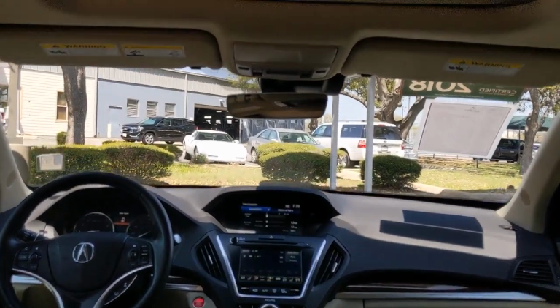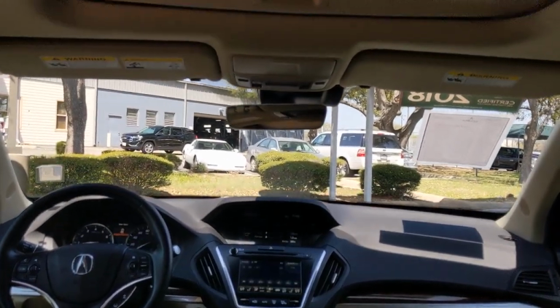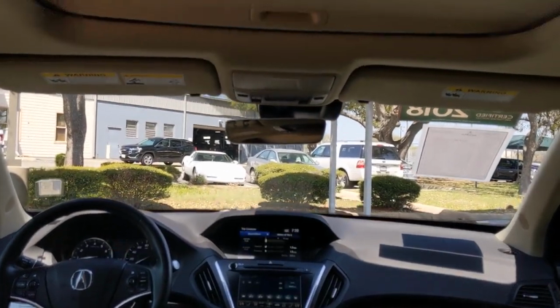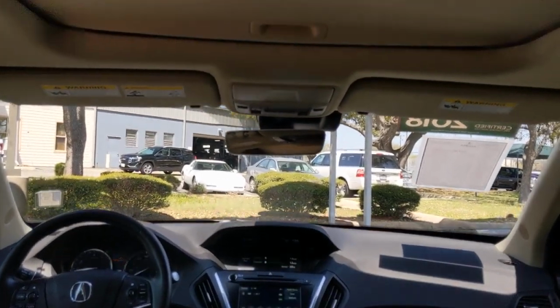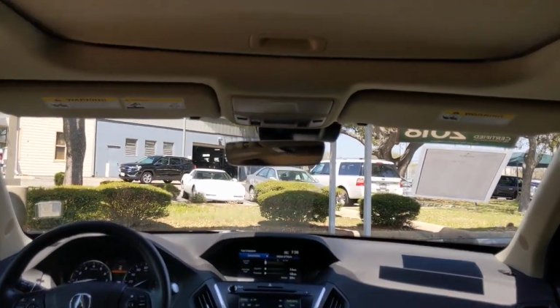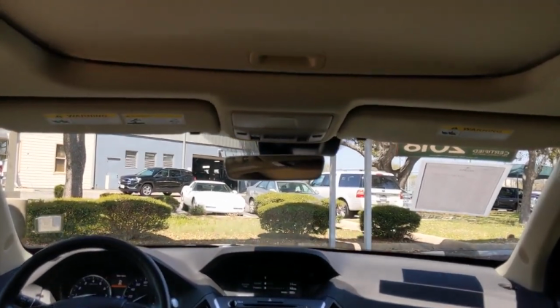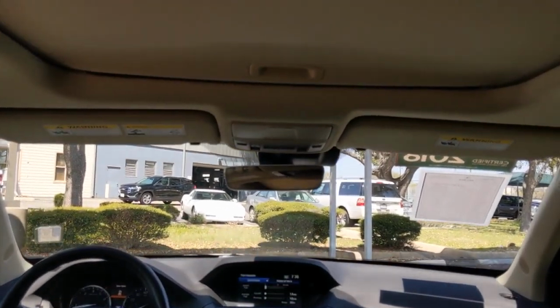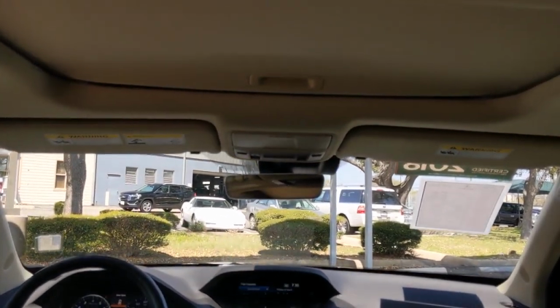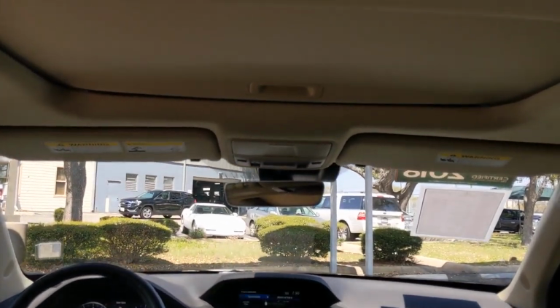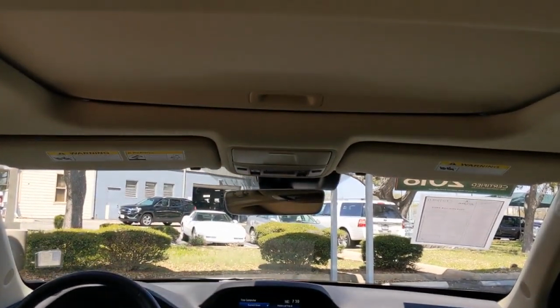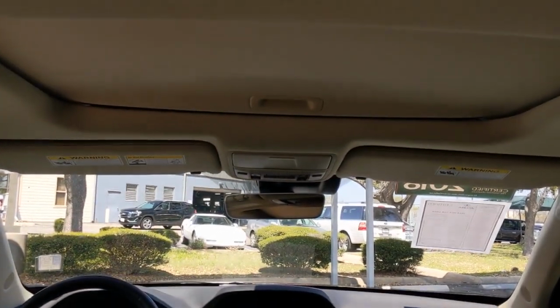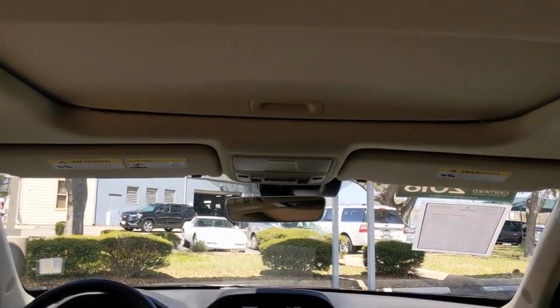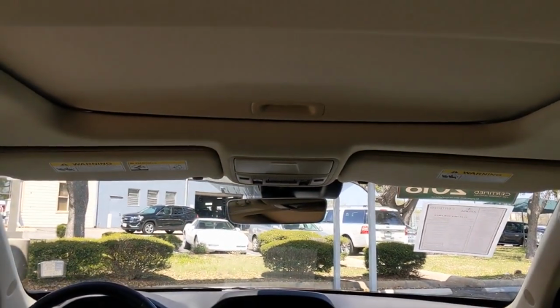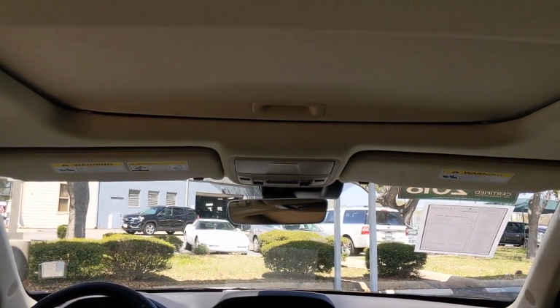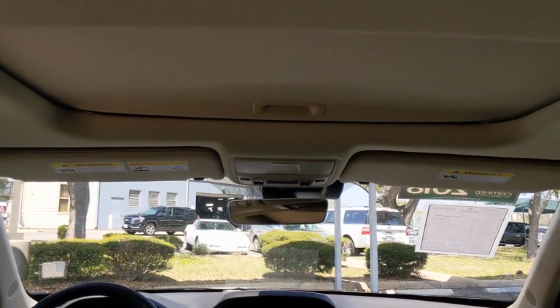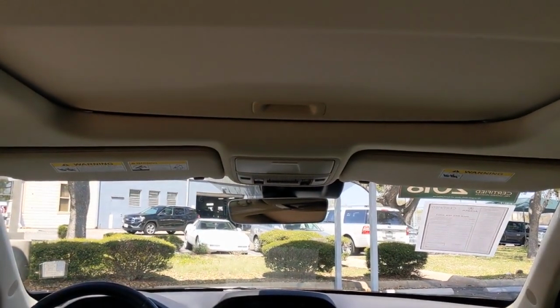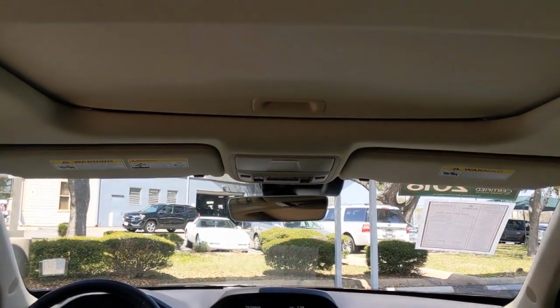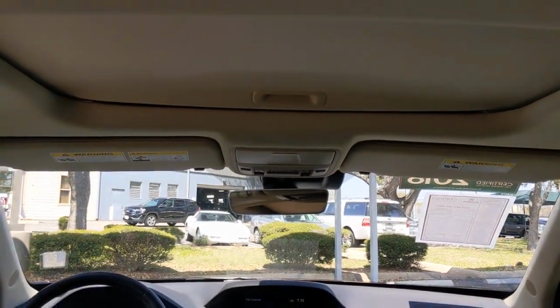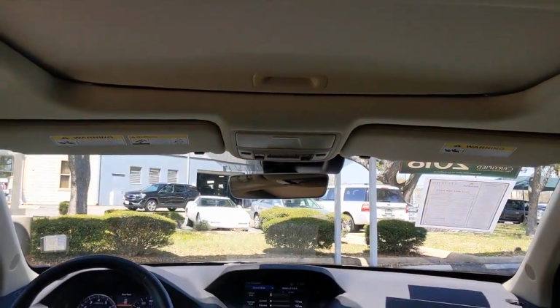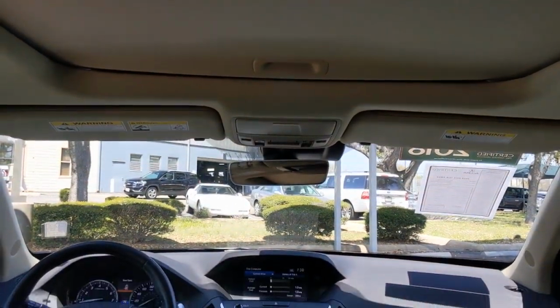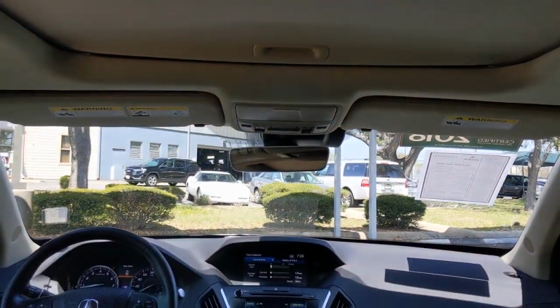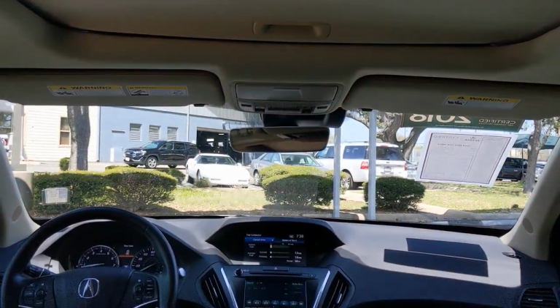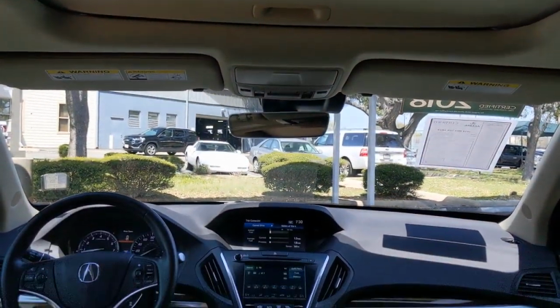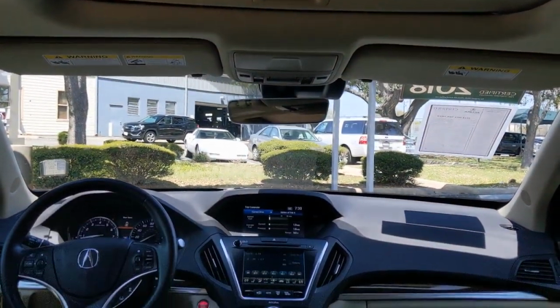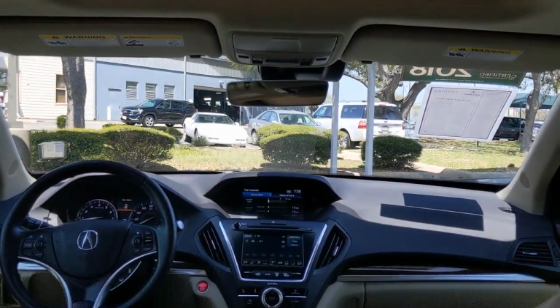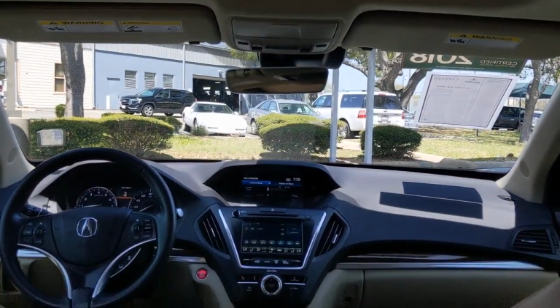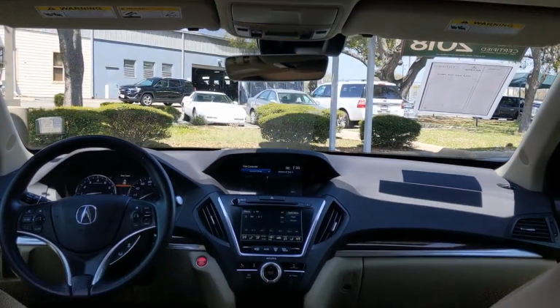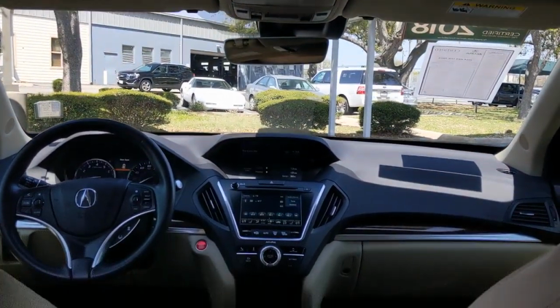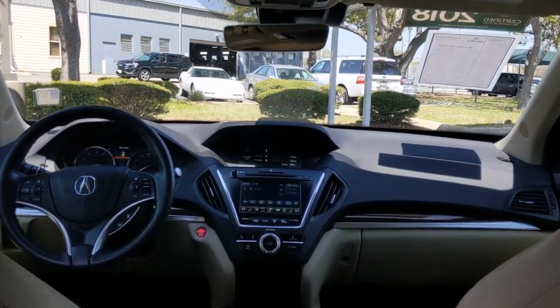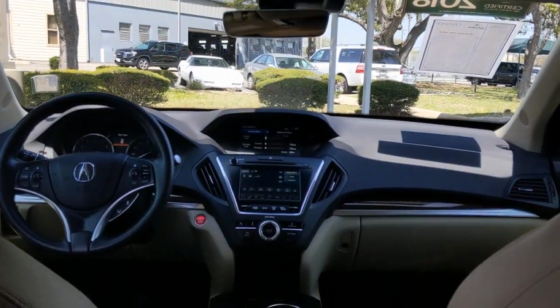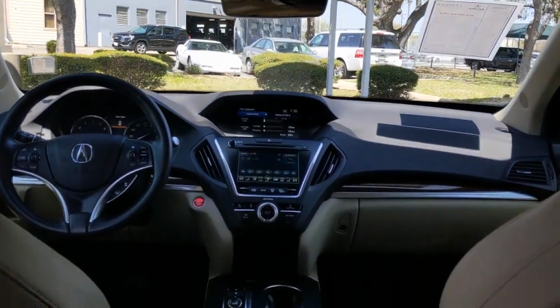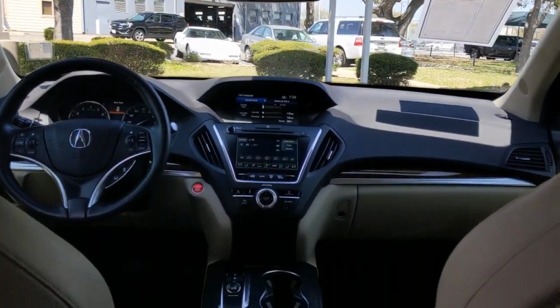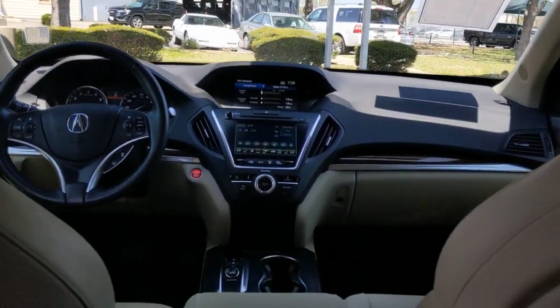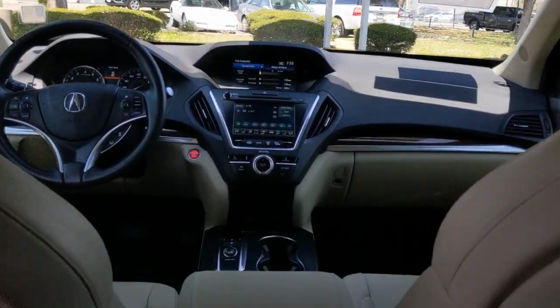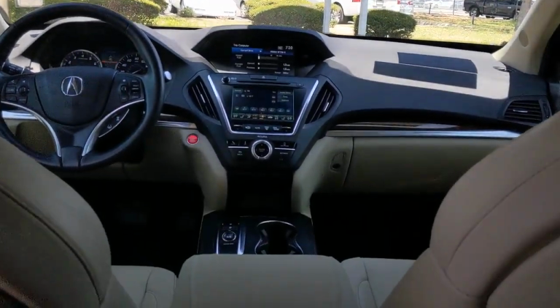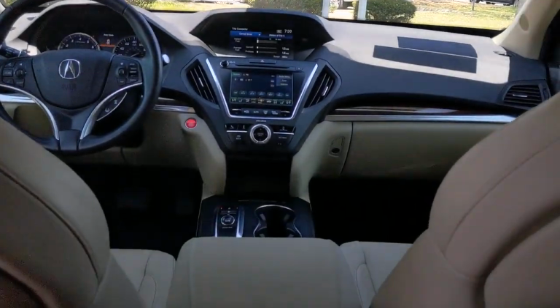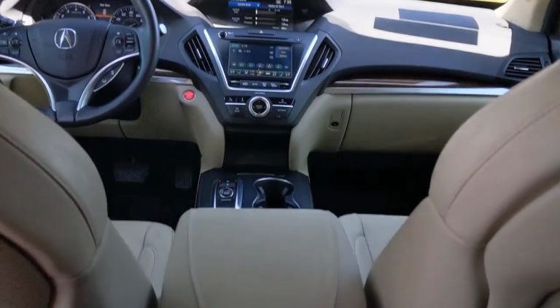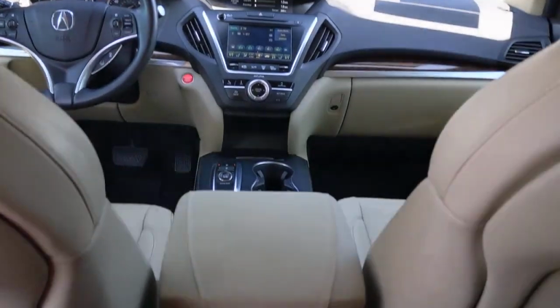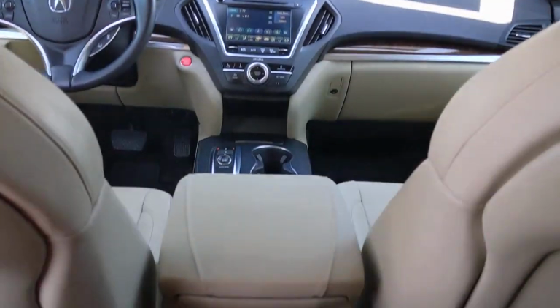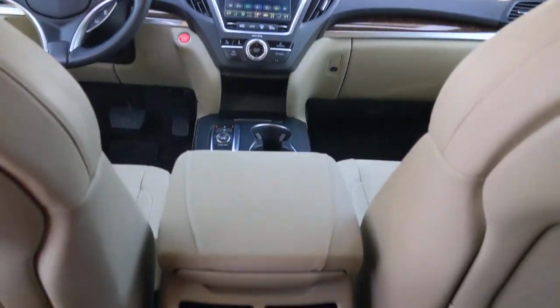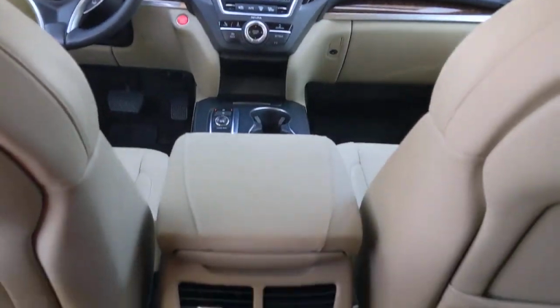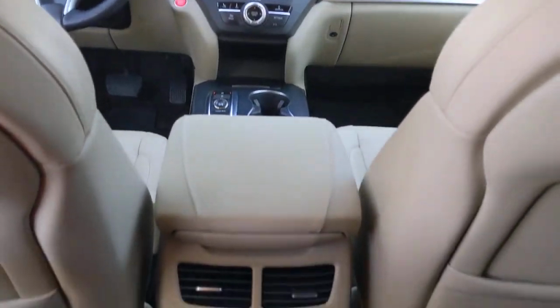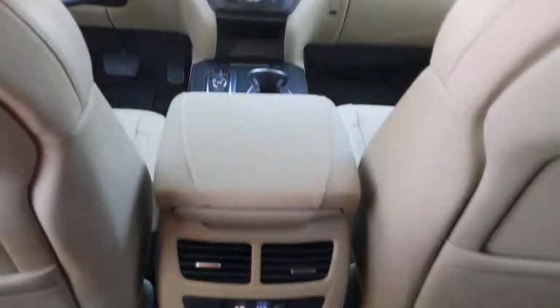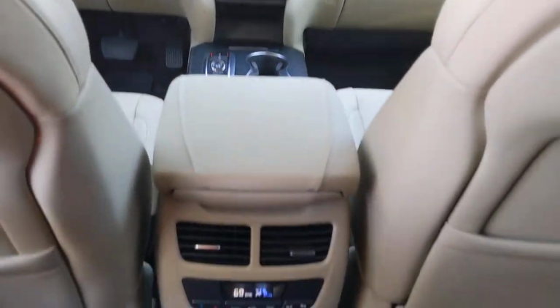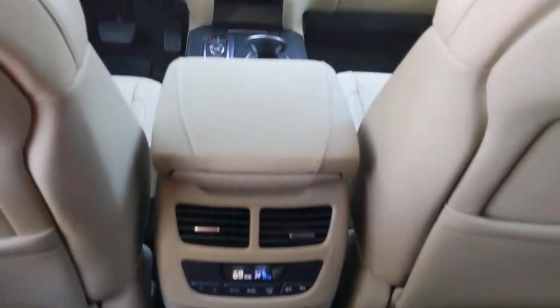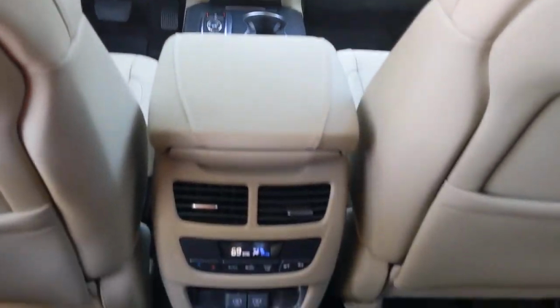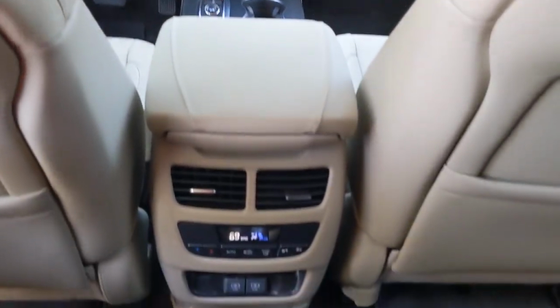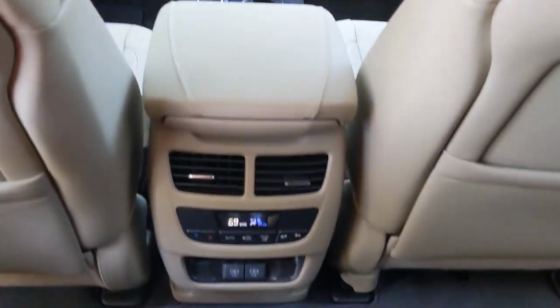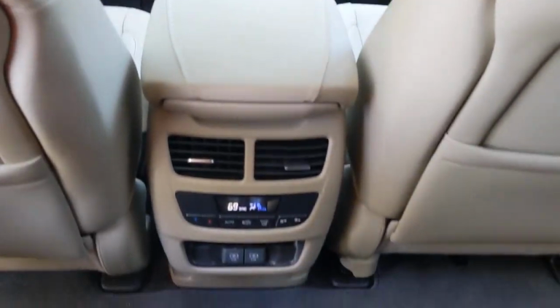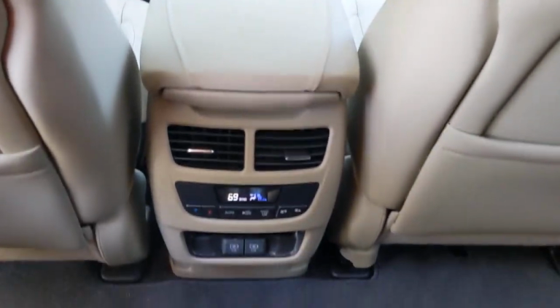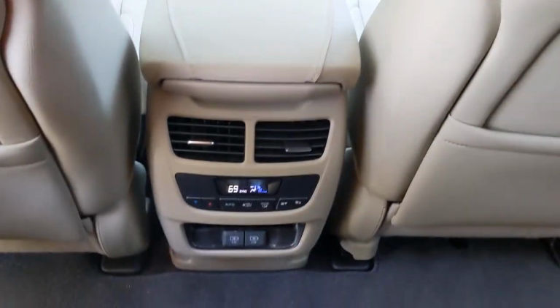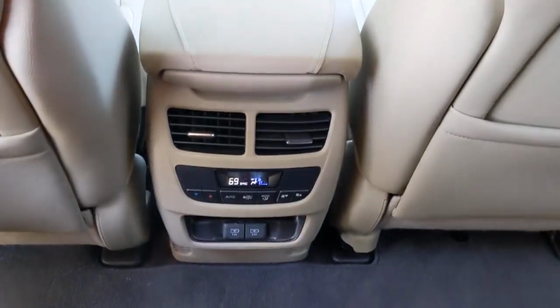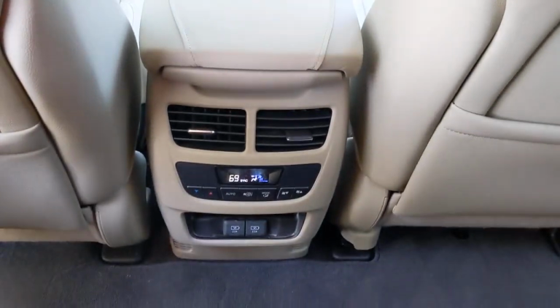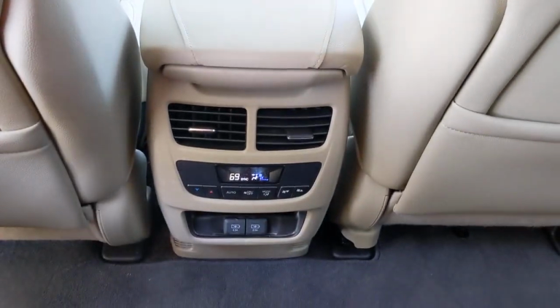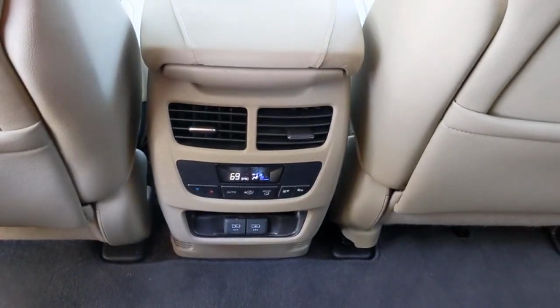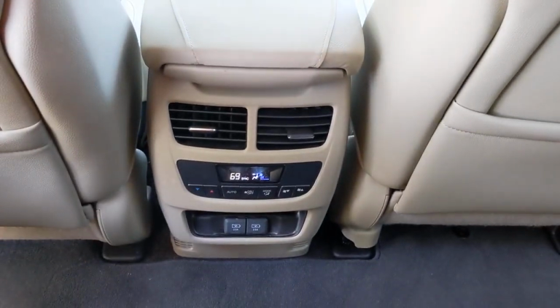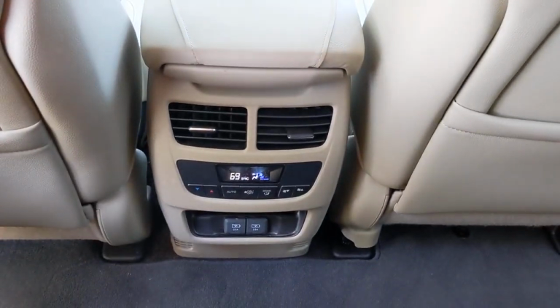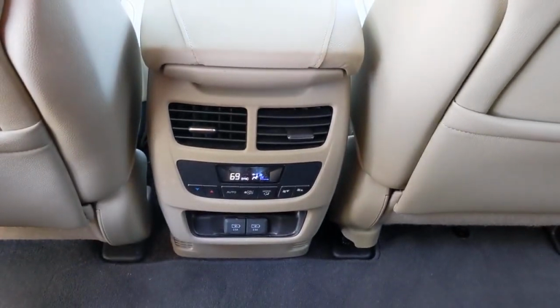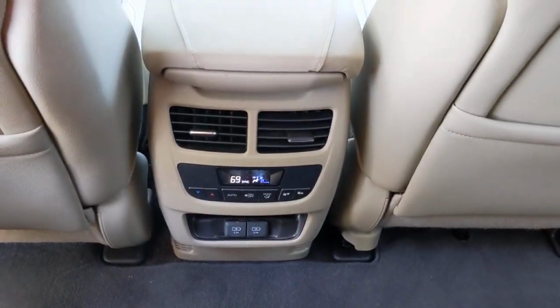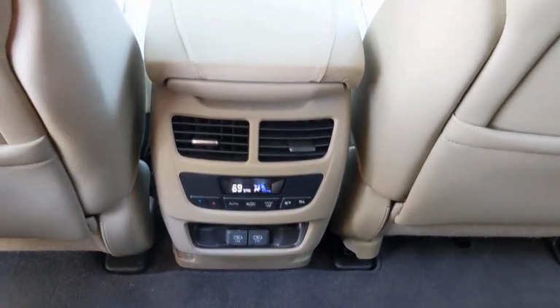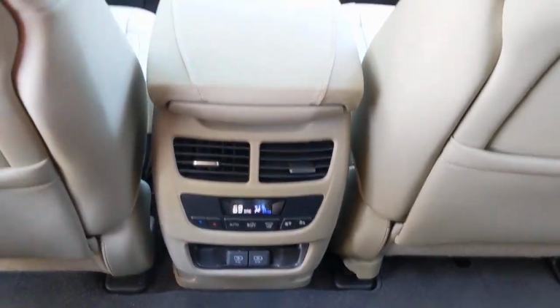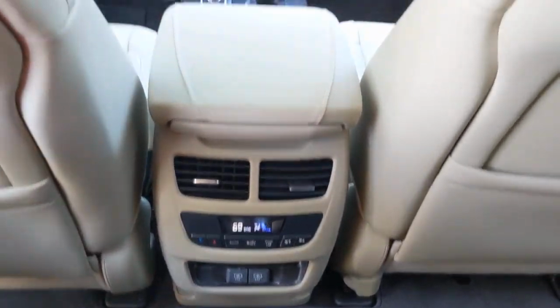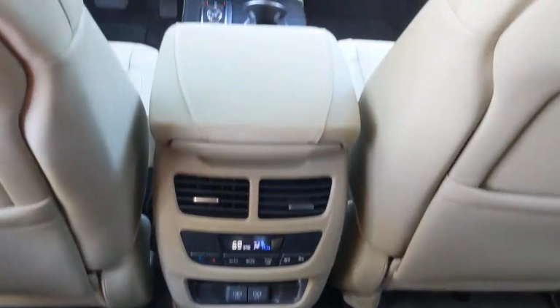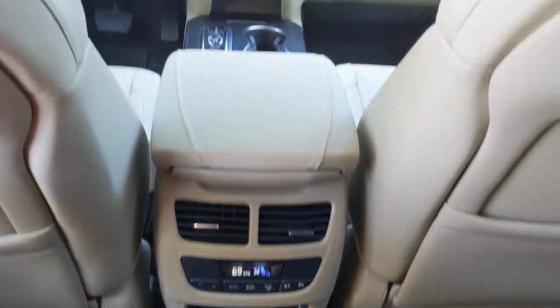Woodgrain interior trim, adaptive cruise control, keyless start, power passenger seat, and satellite radio.